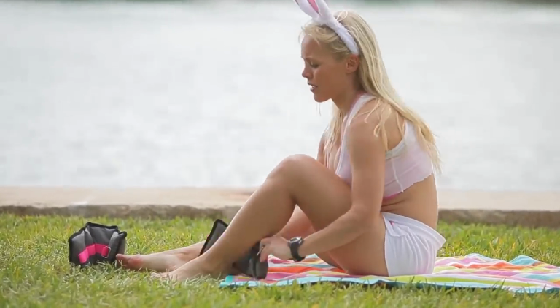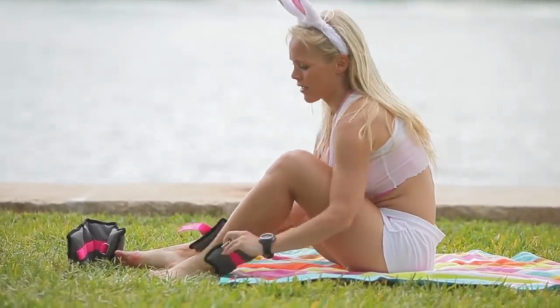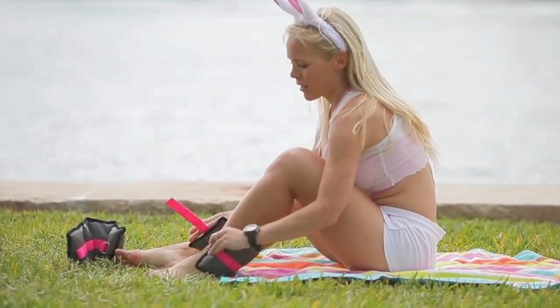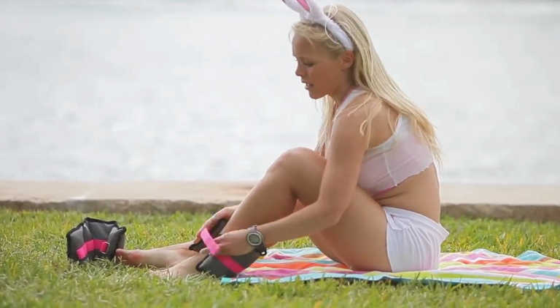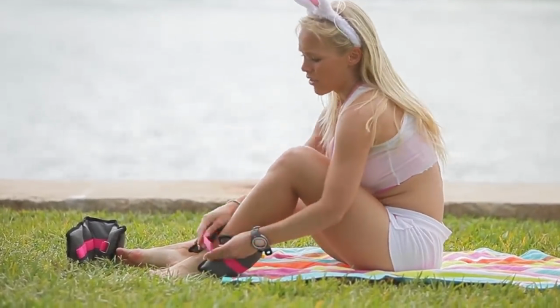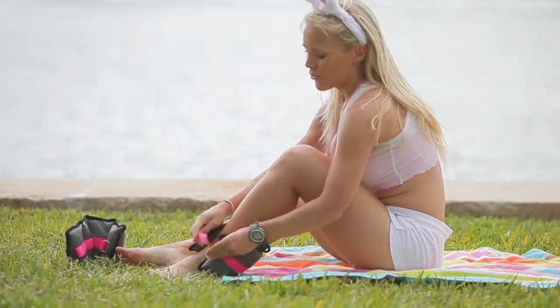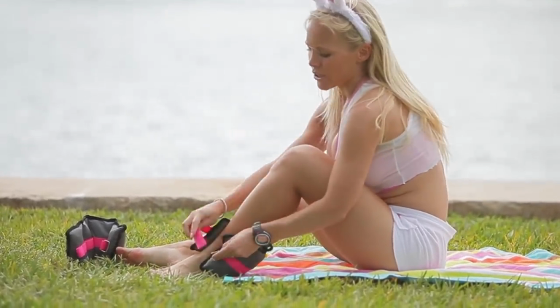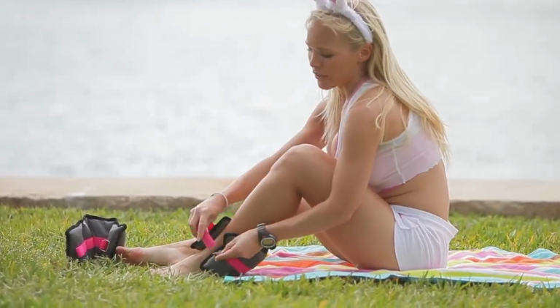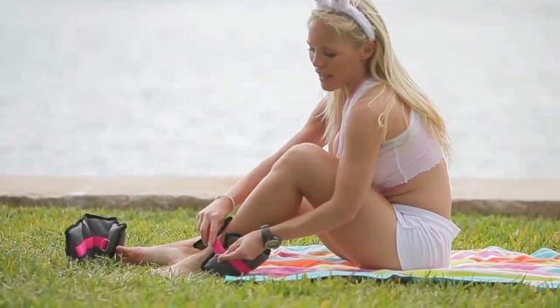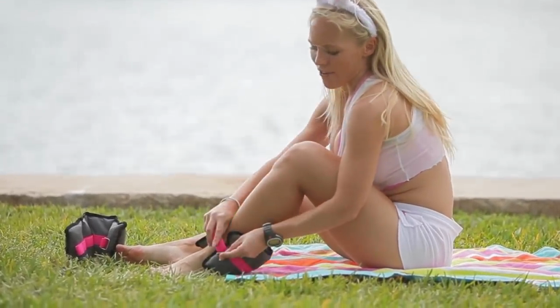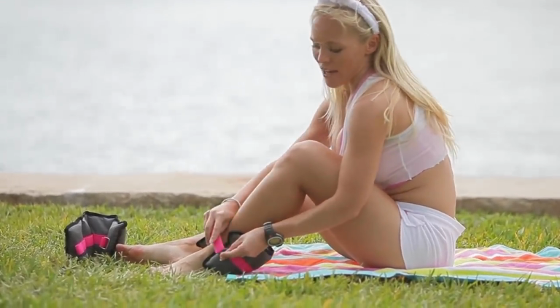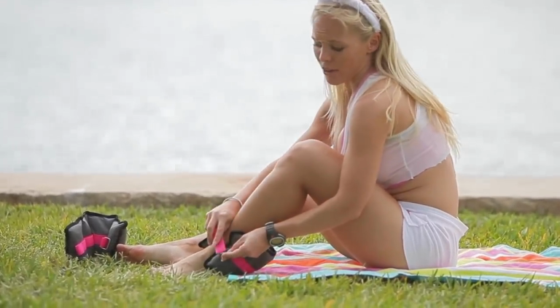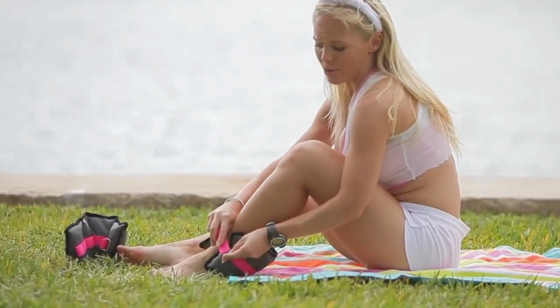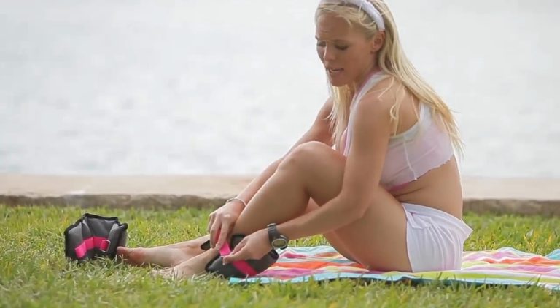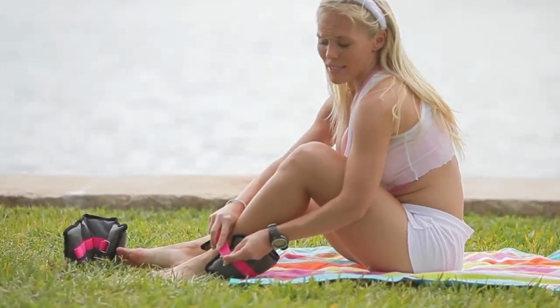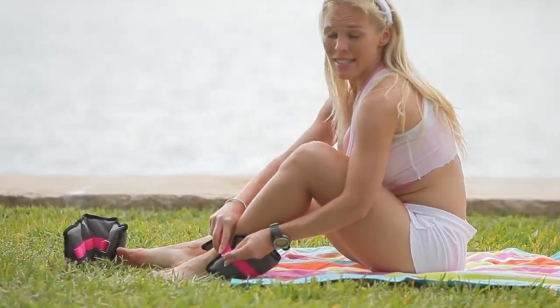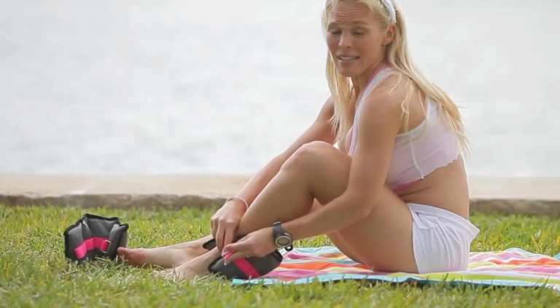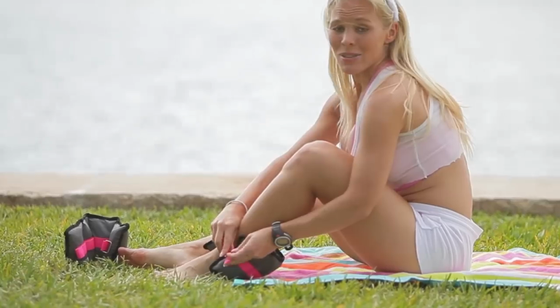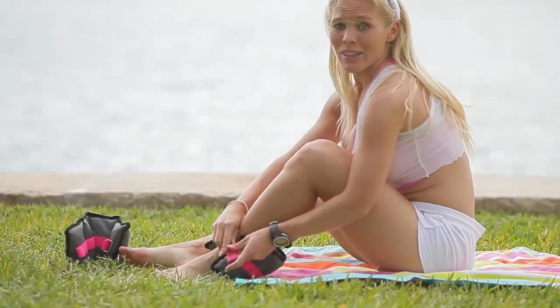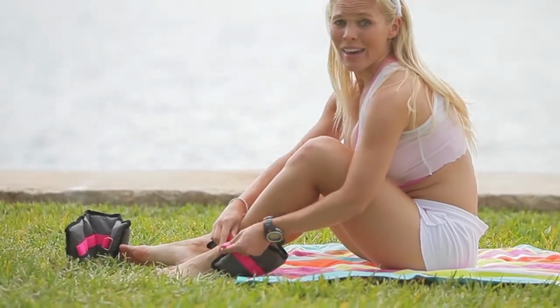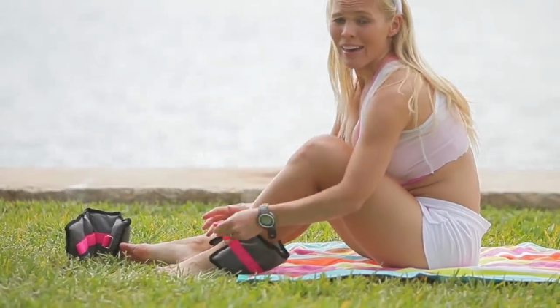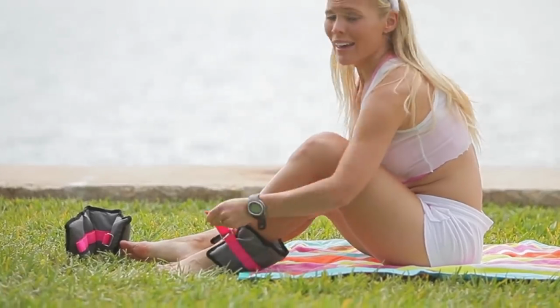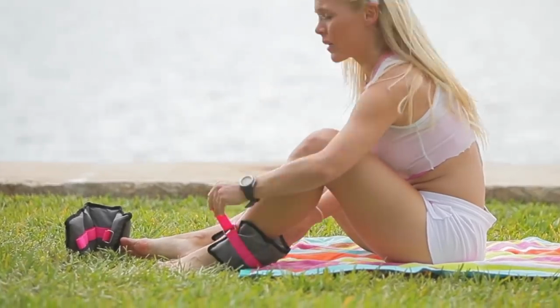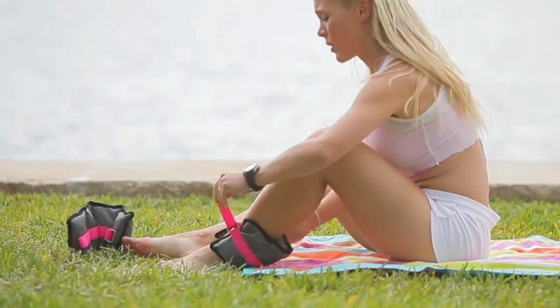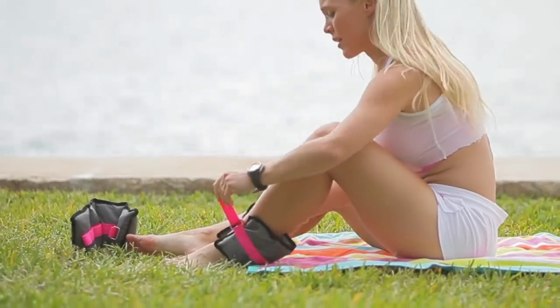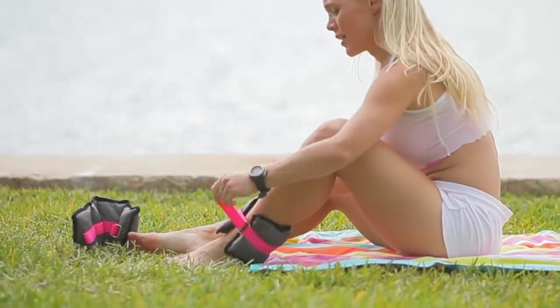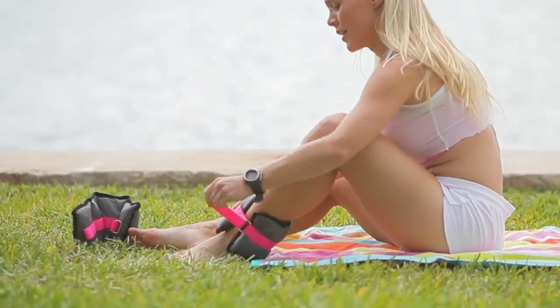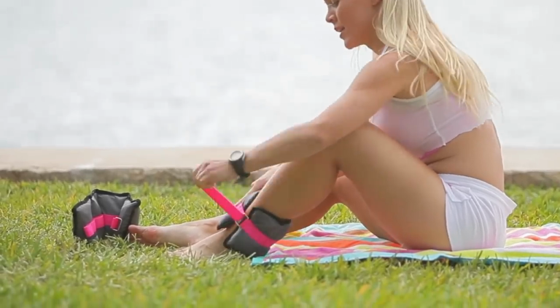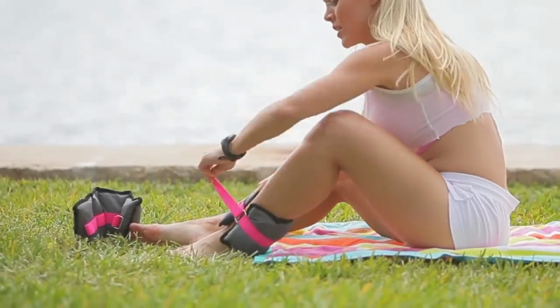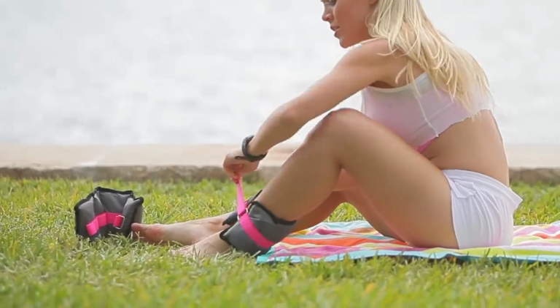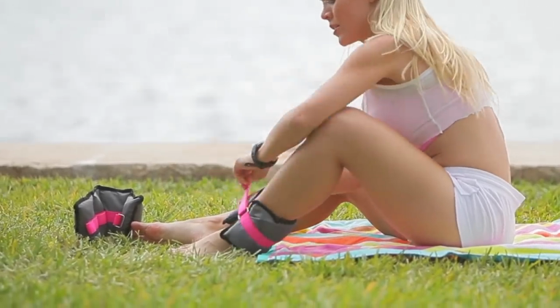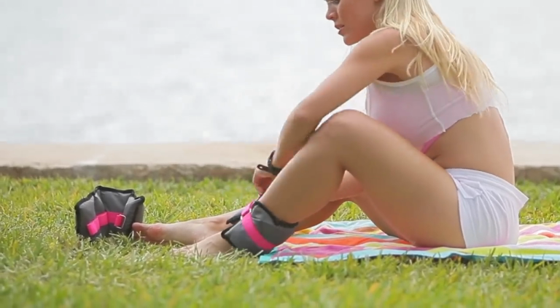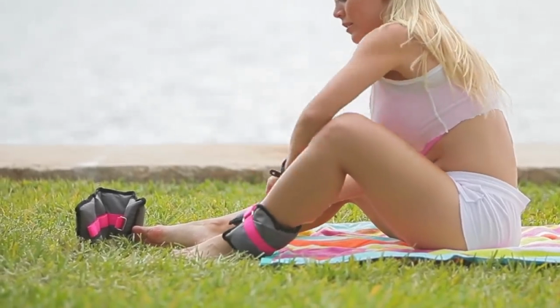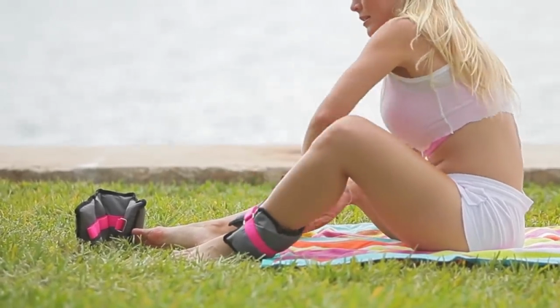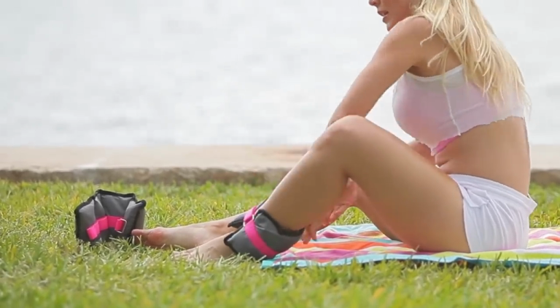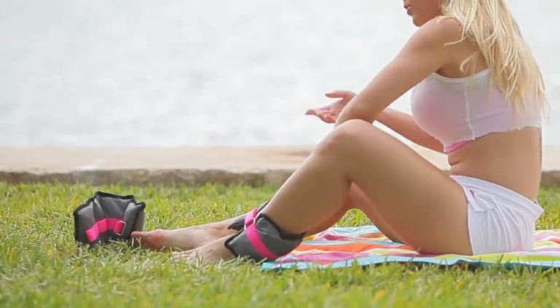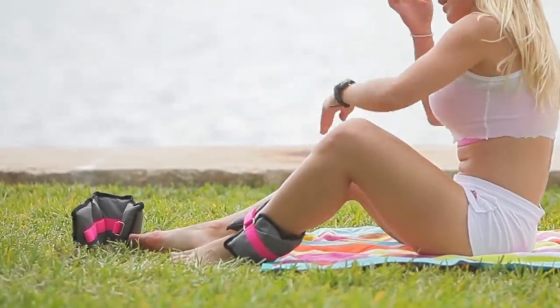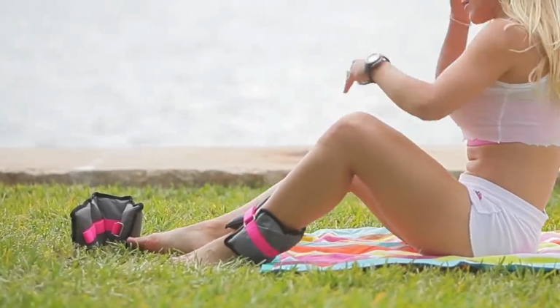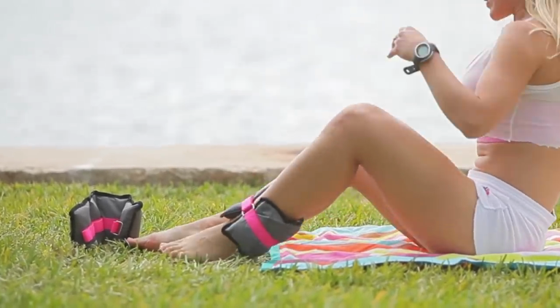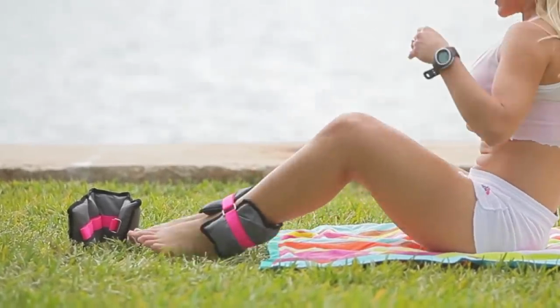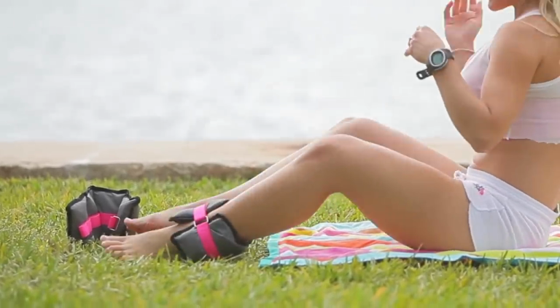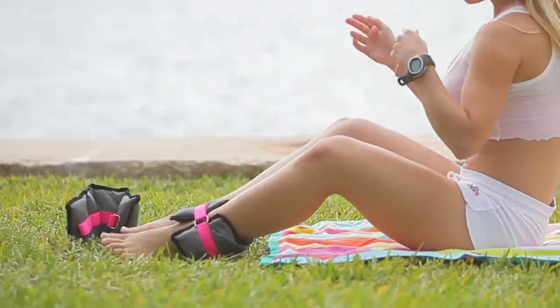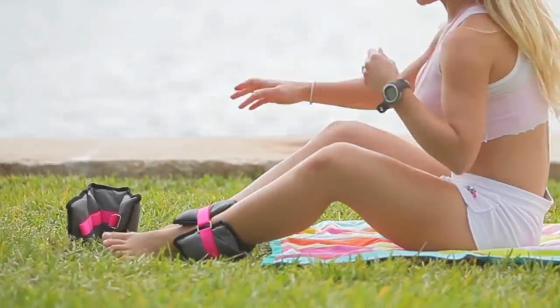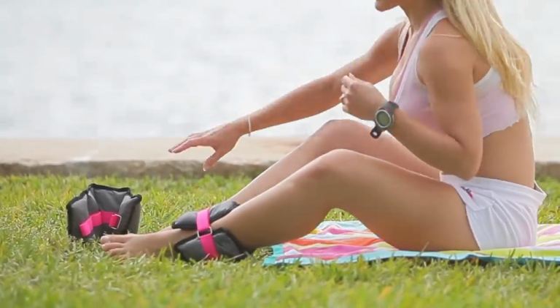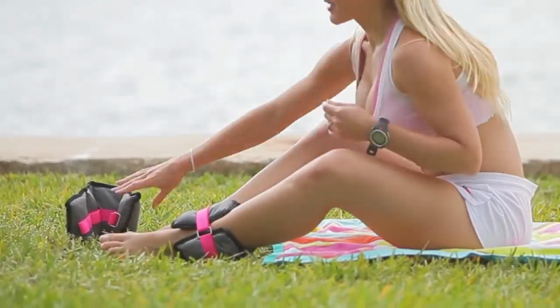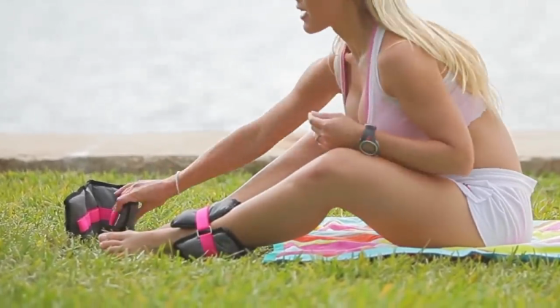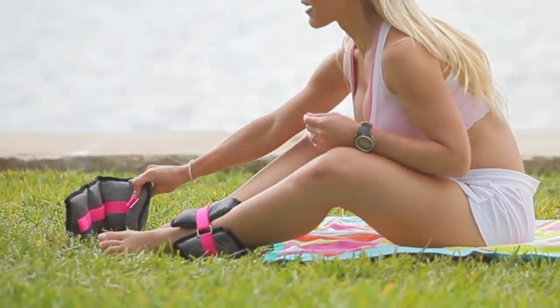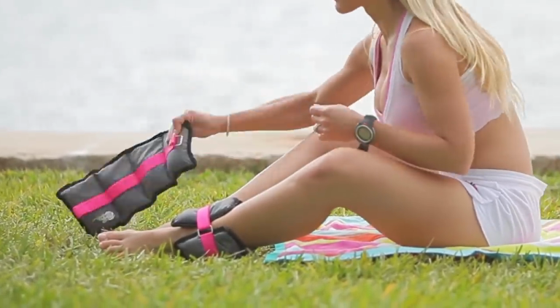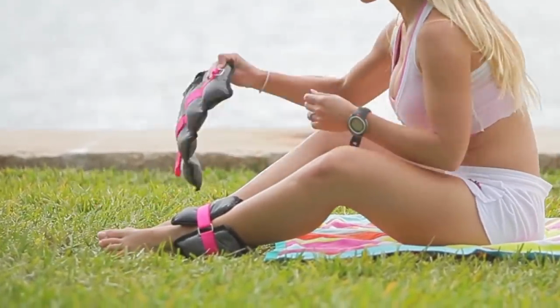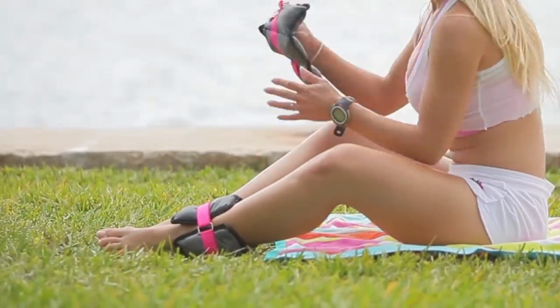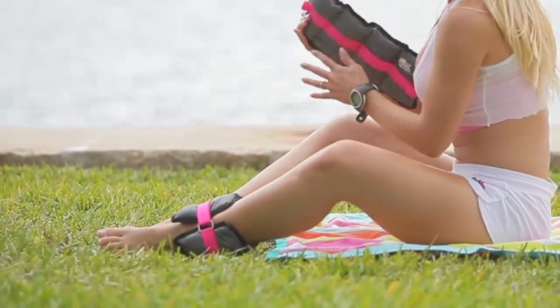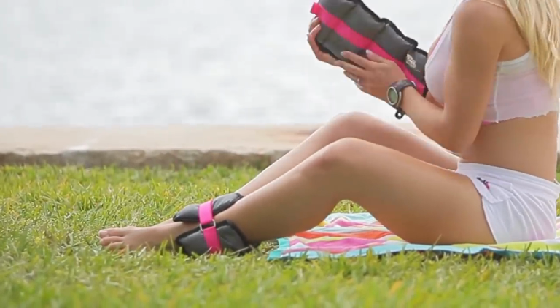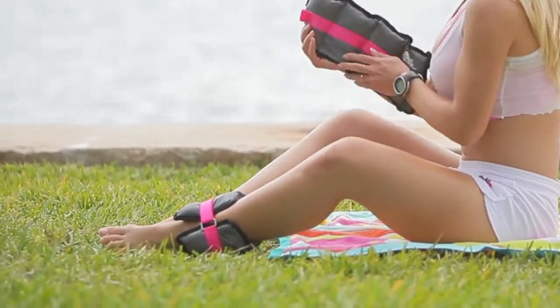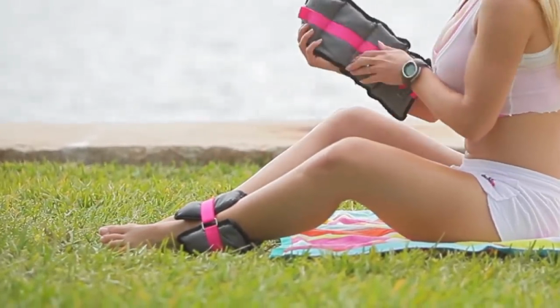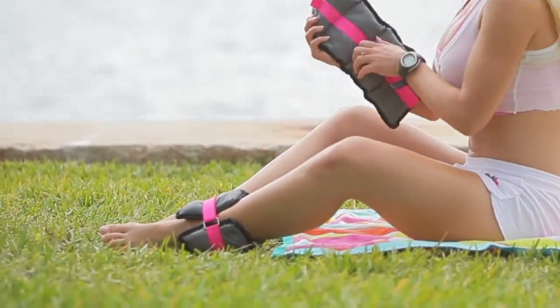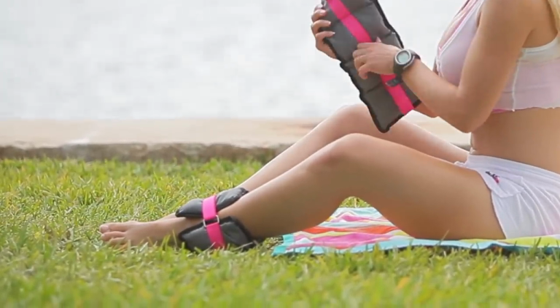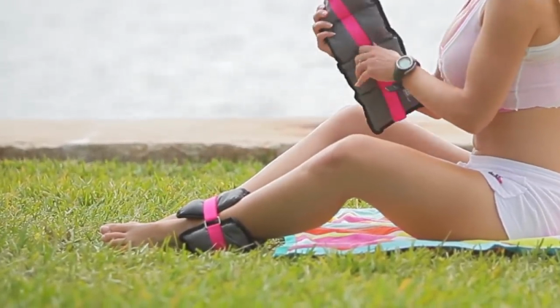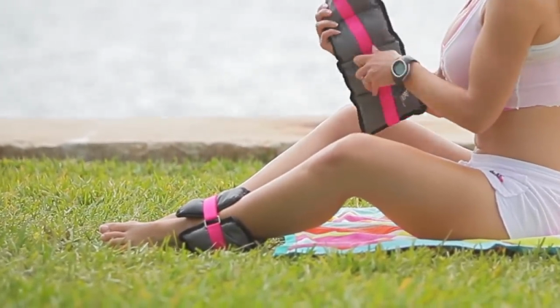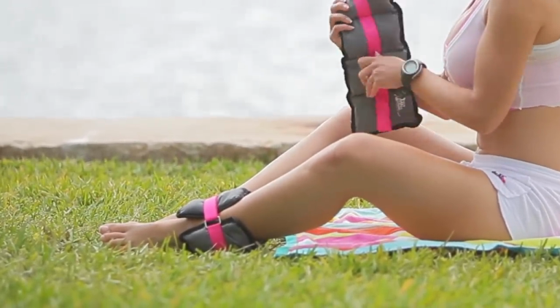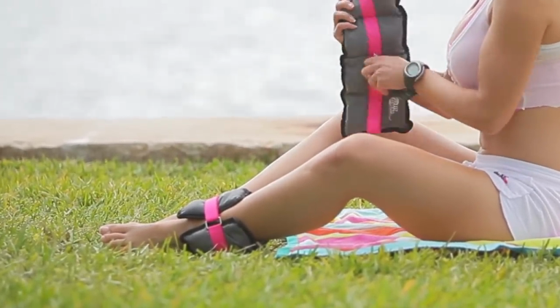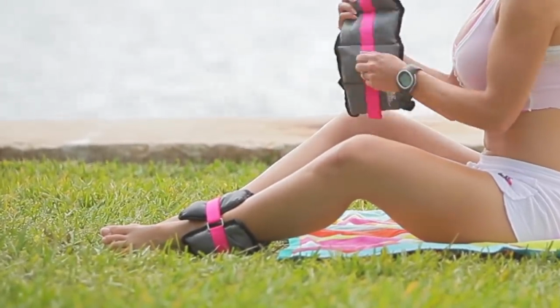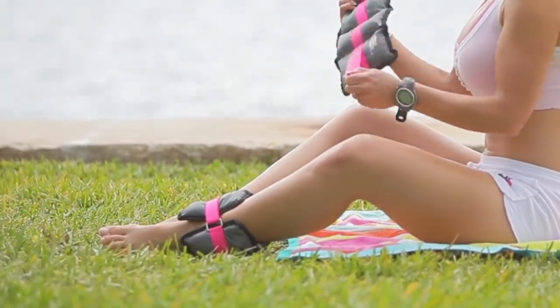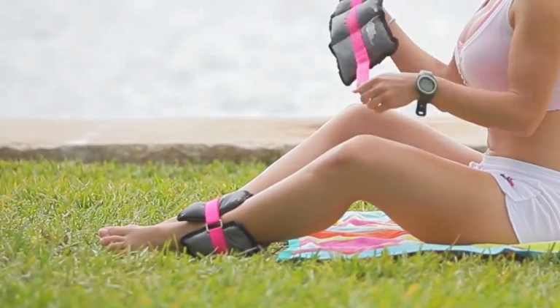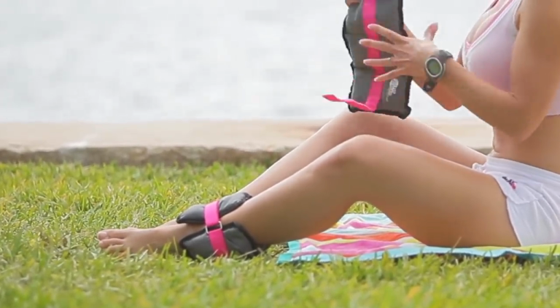If you don't have ankle weights, that's okay — you can do this anyway, but it just makes it a little bit more challenging.